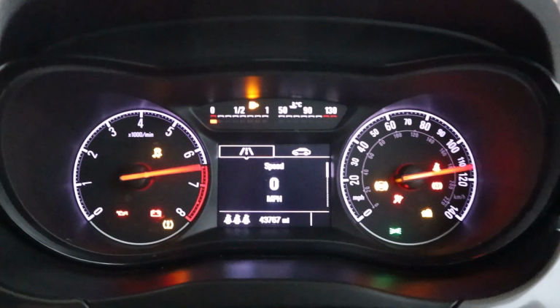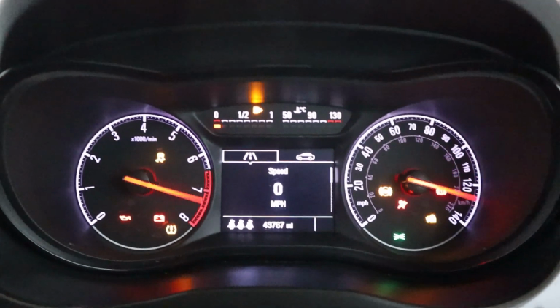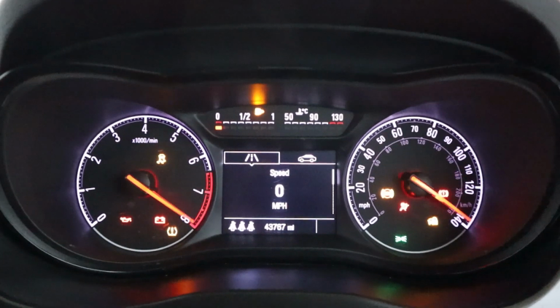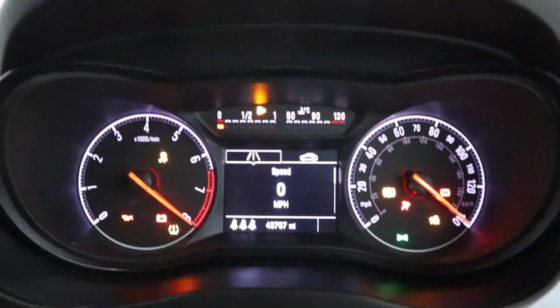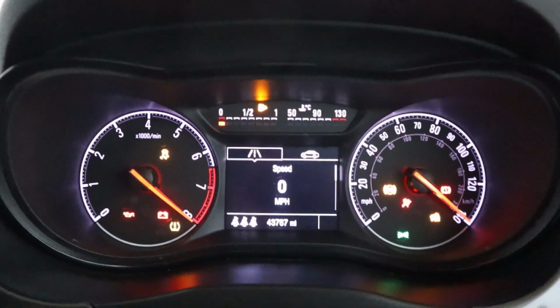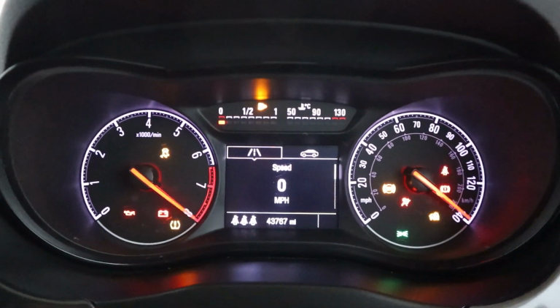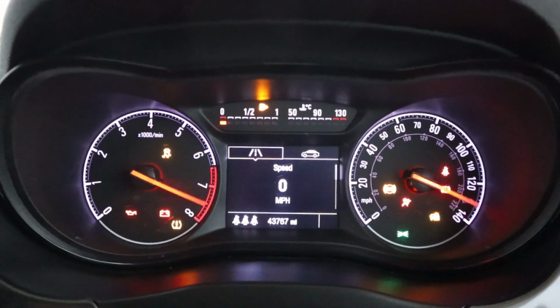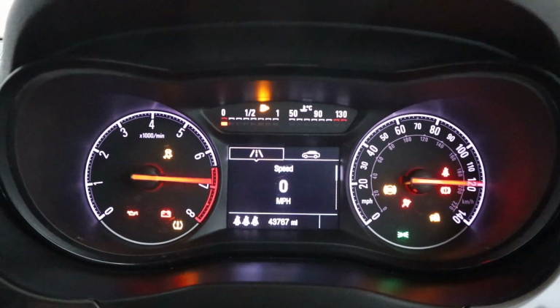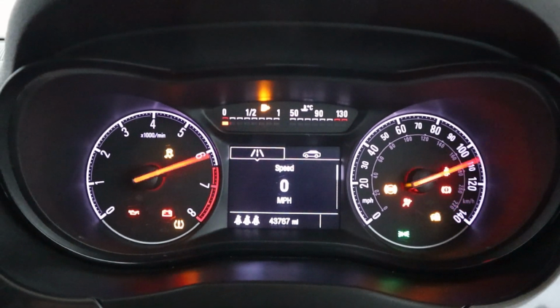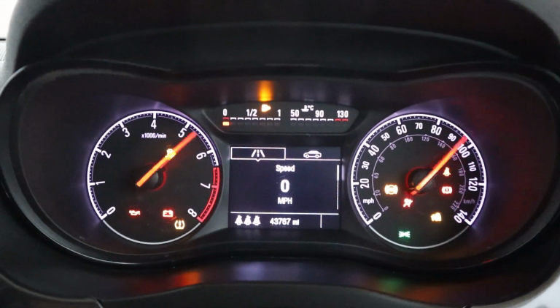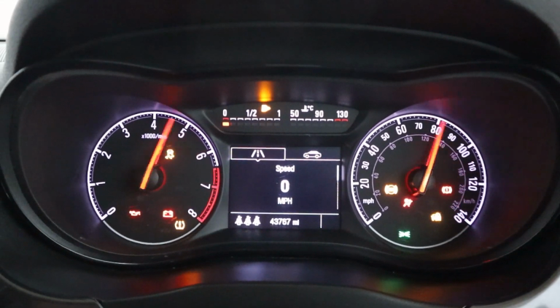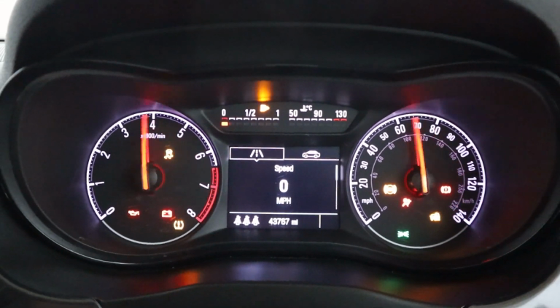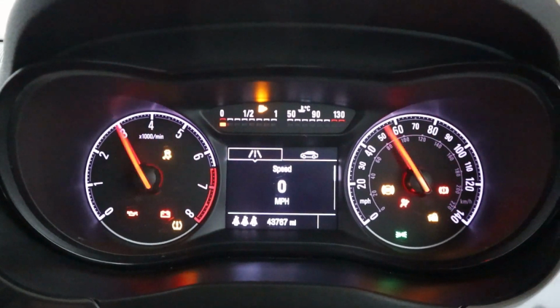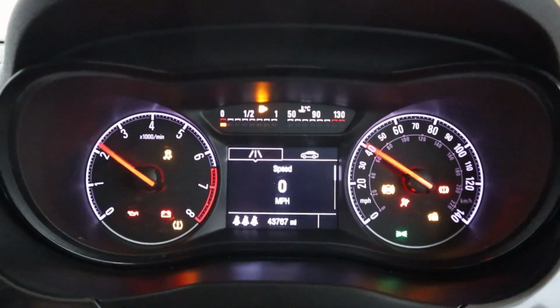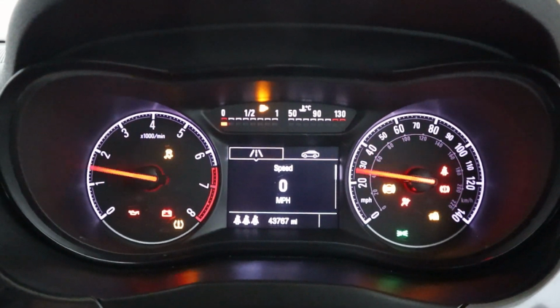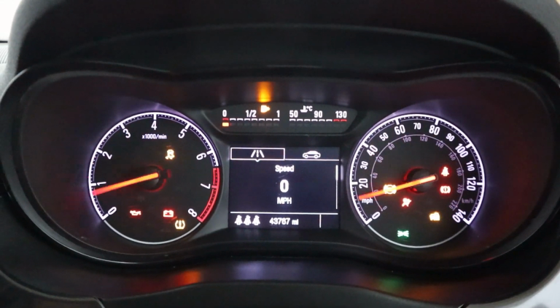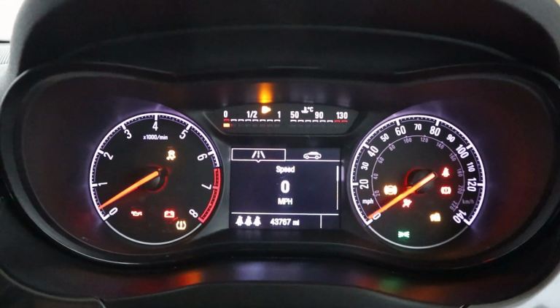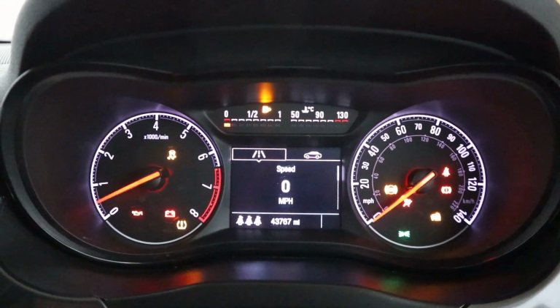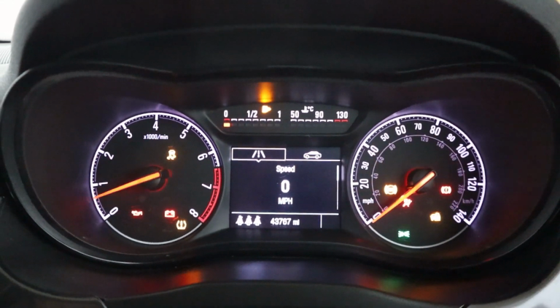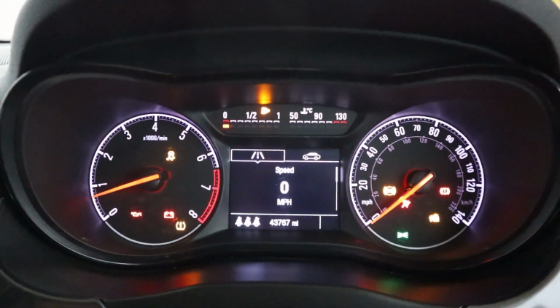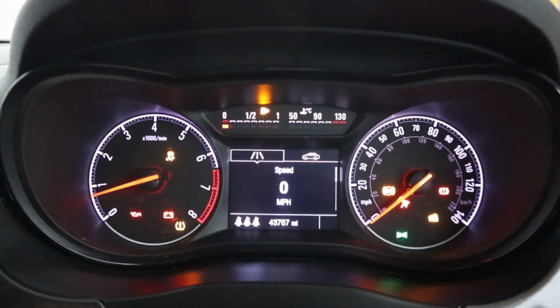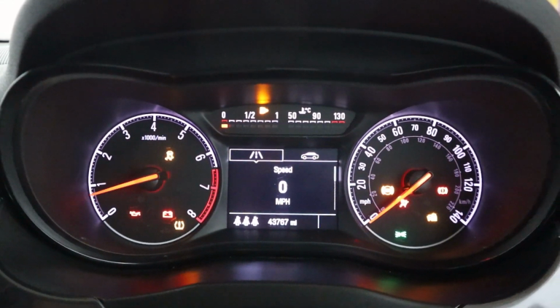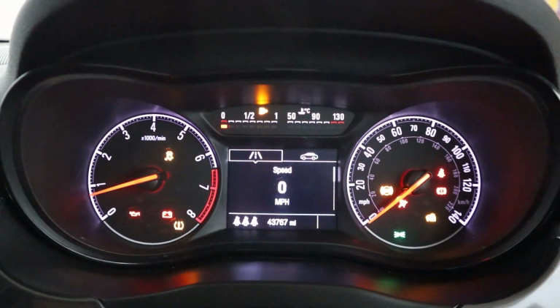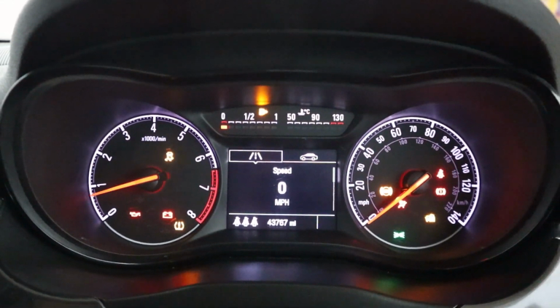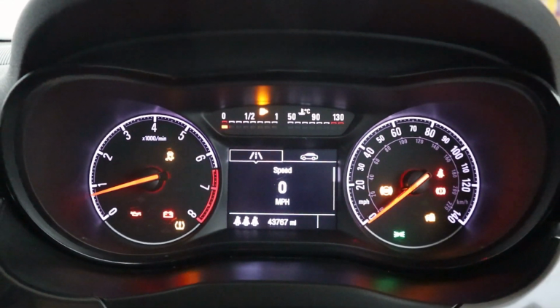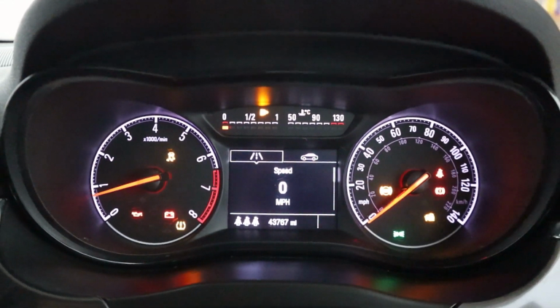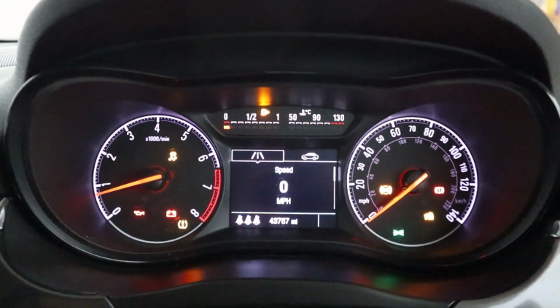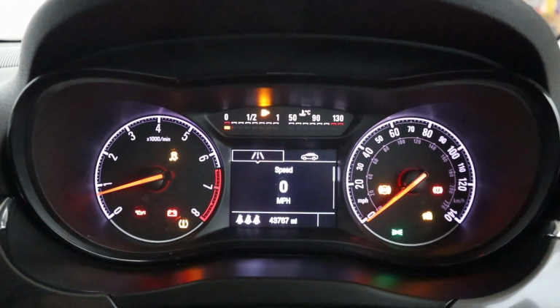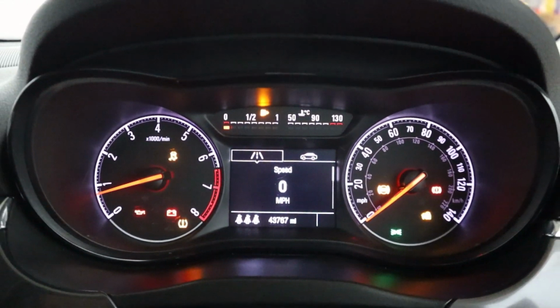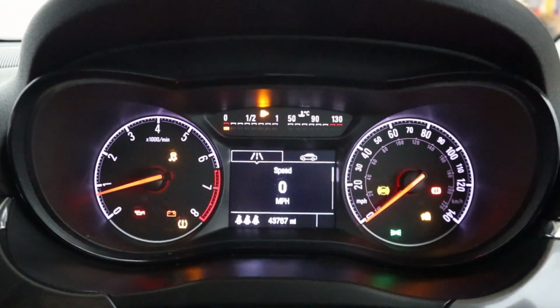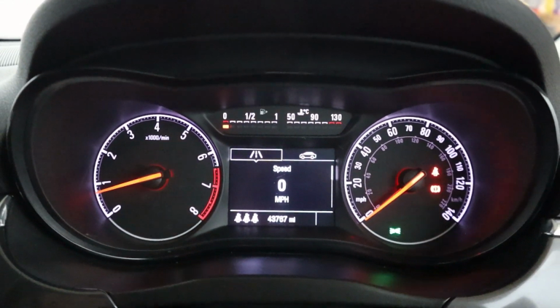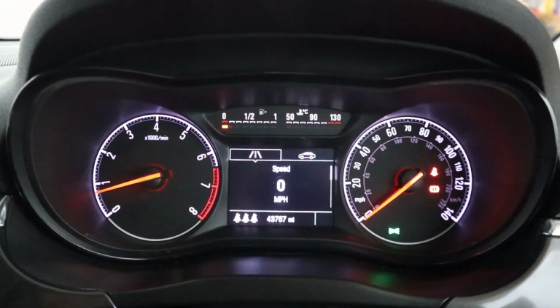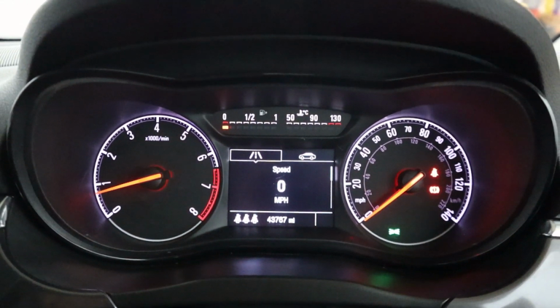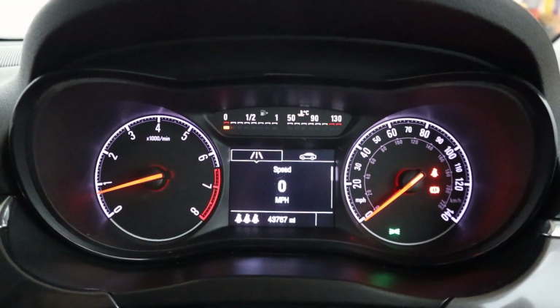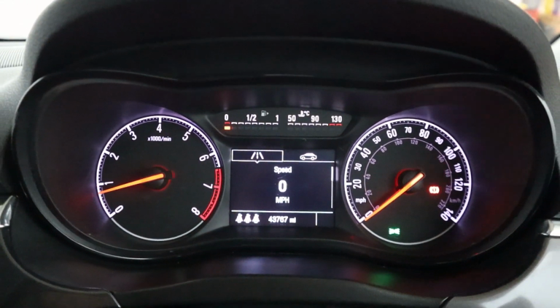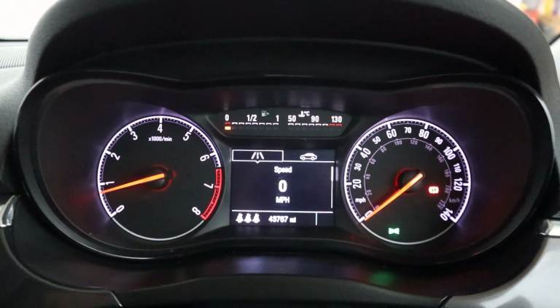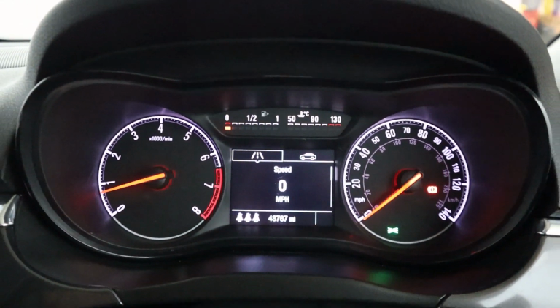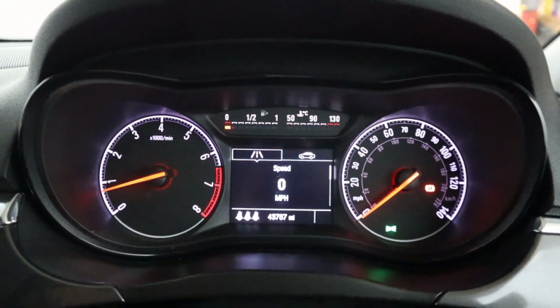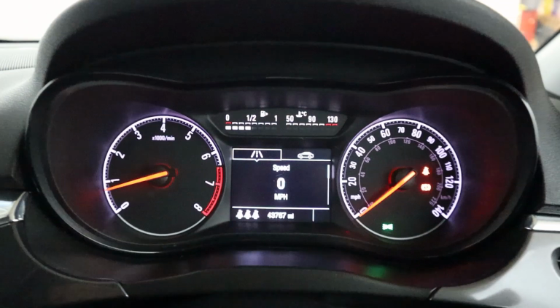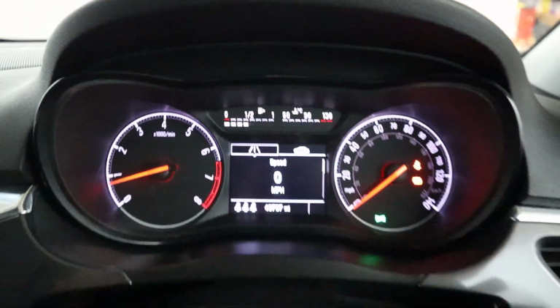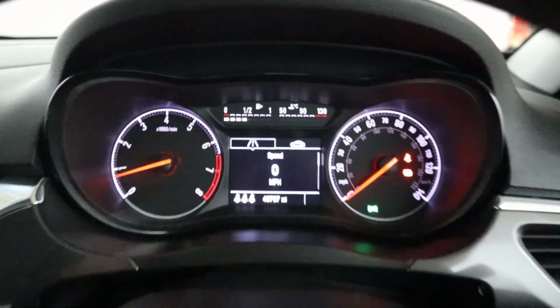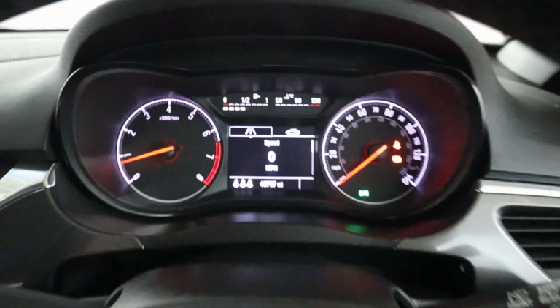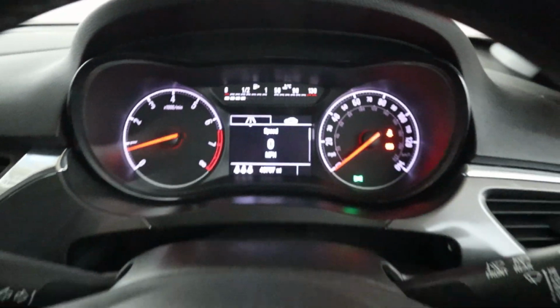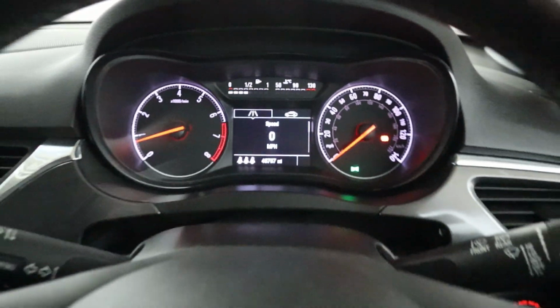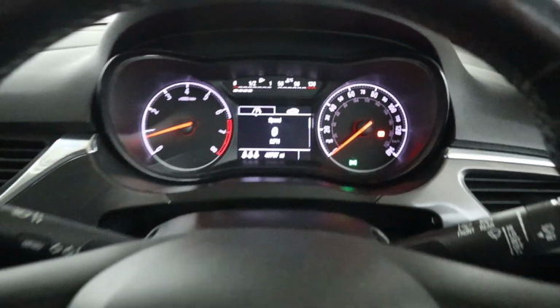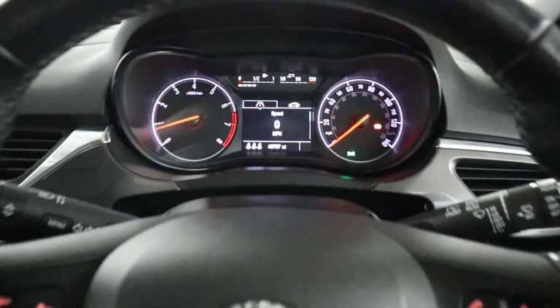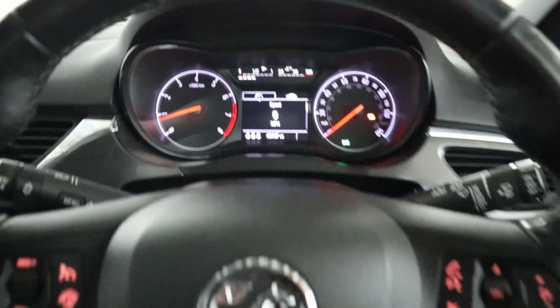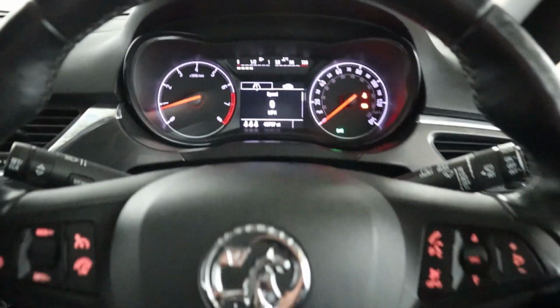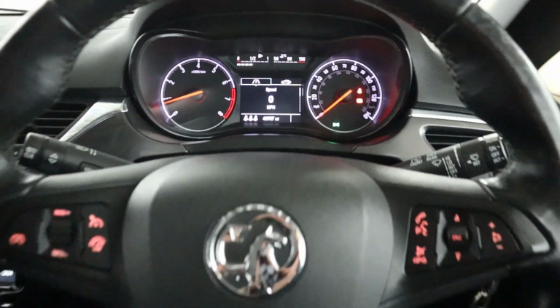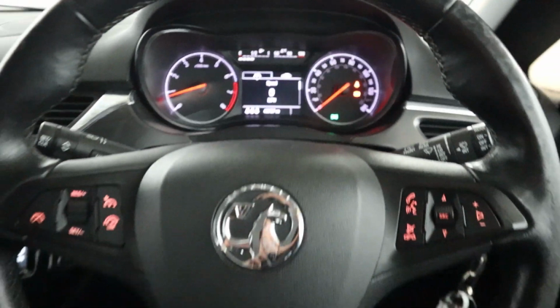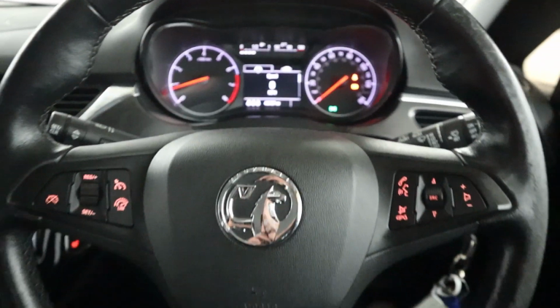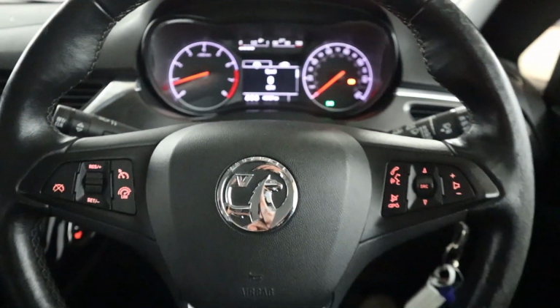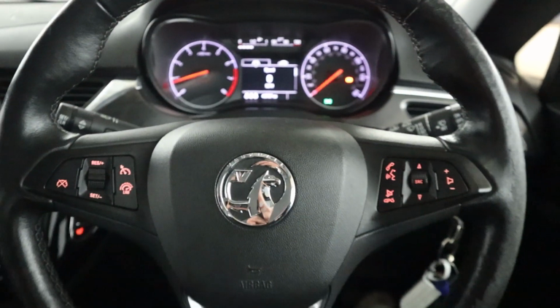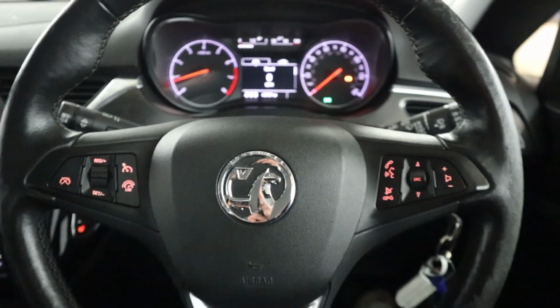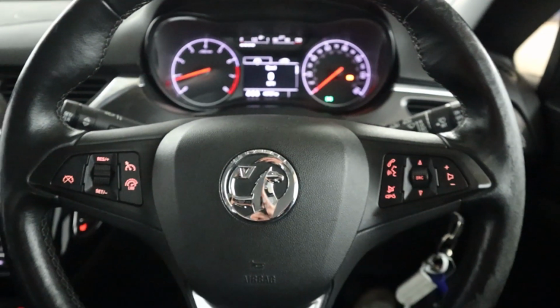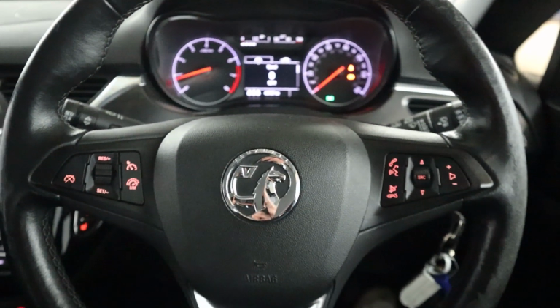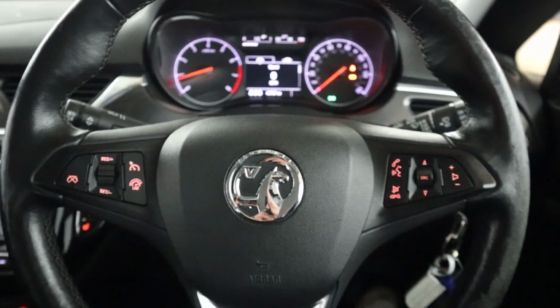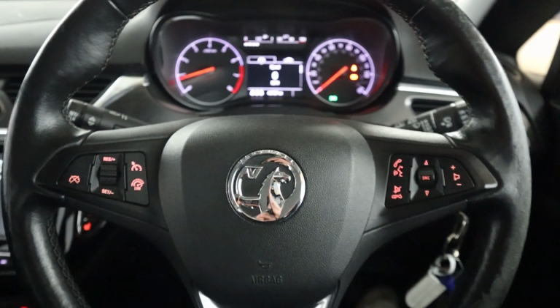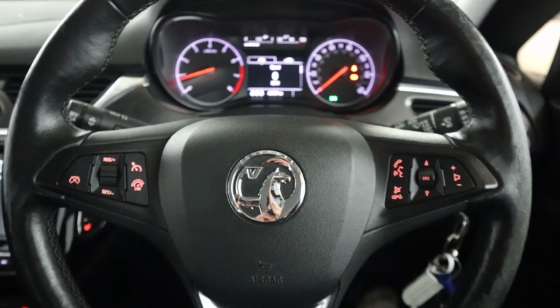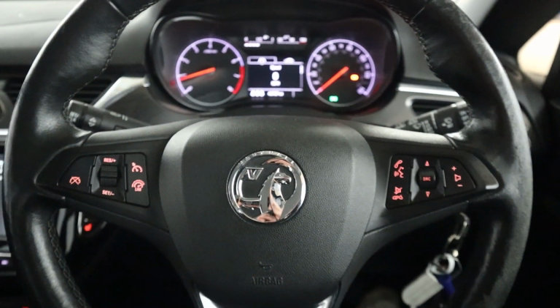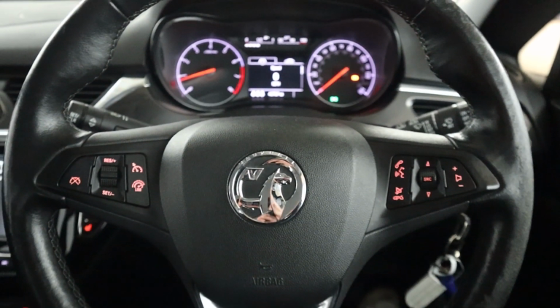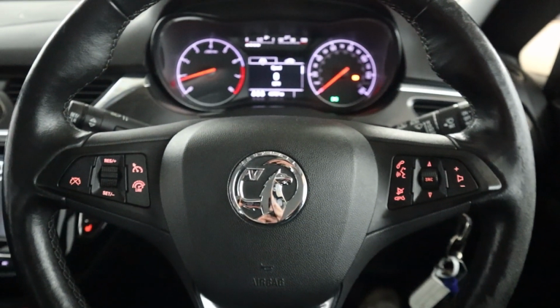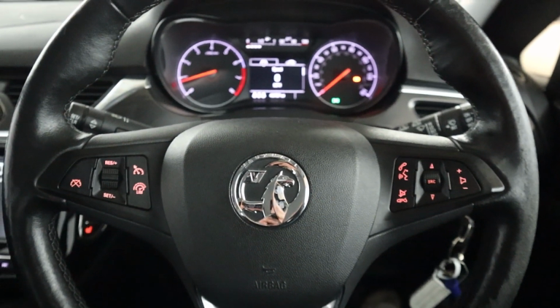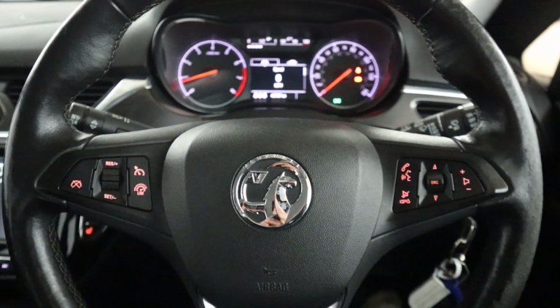Lovely, easy to read instrument cluster, nice and spaced out, with steering wheel controls on either side of the wheel.